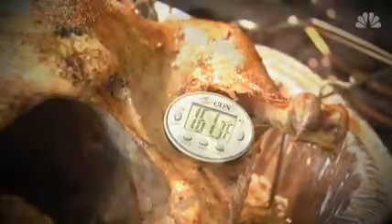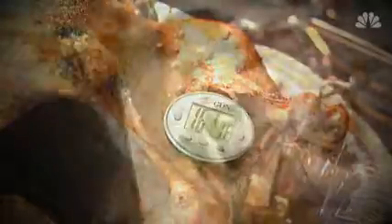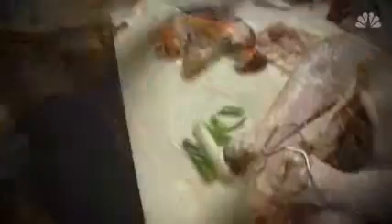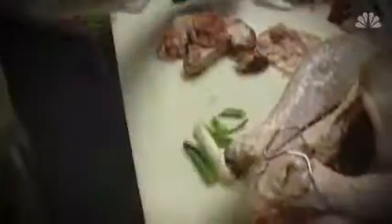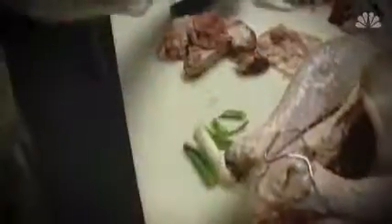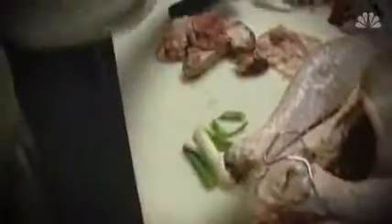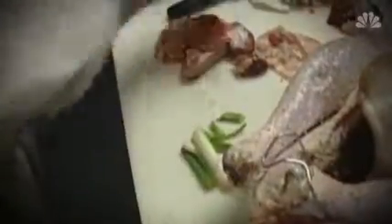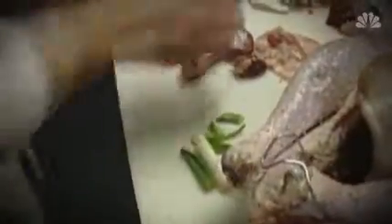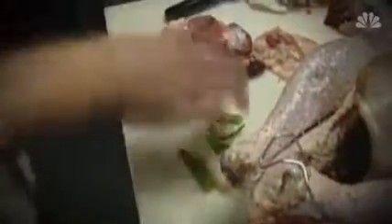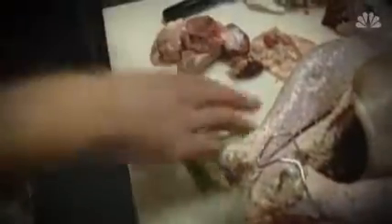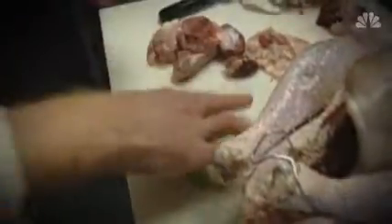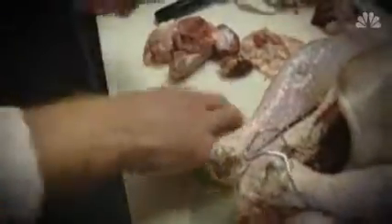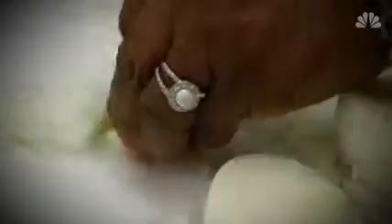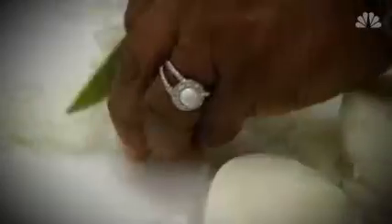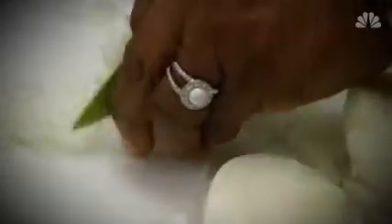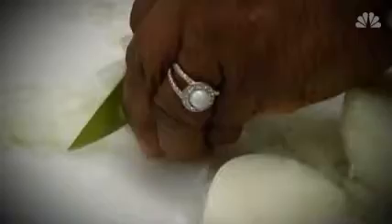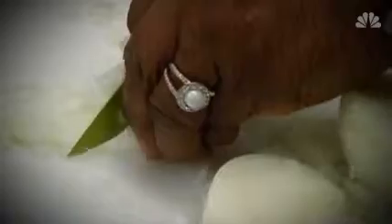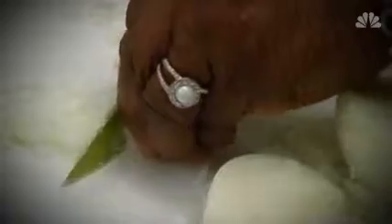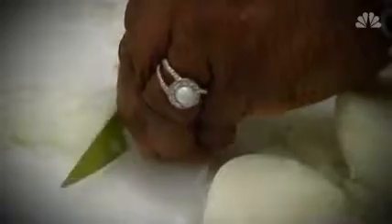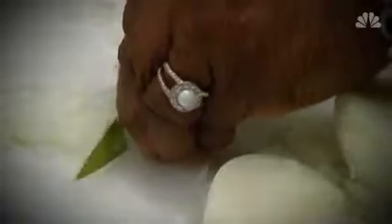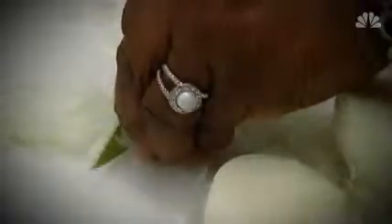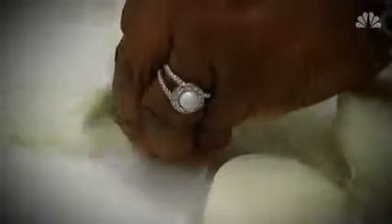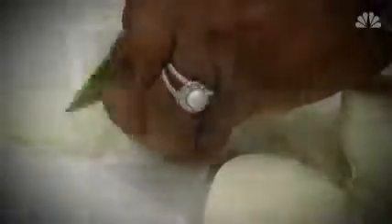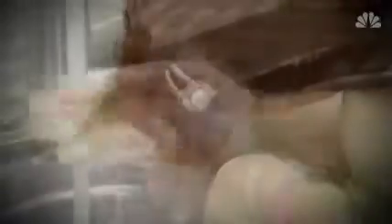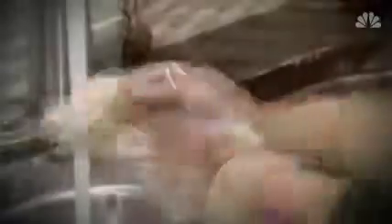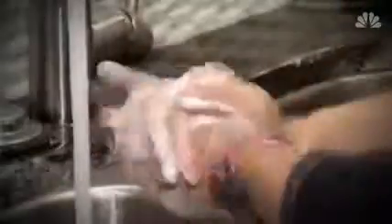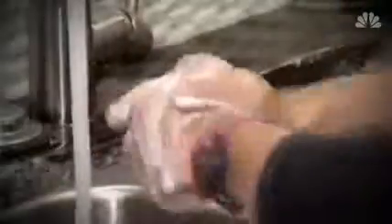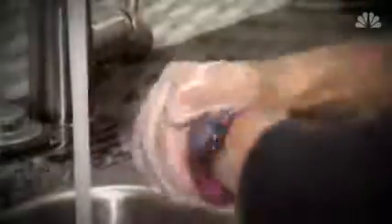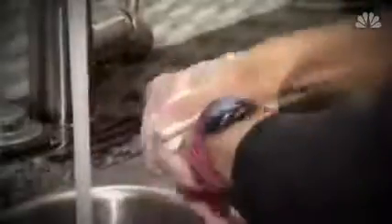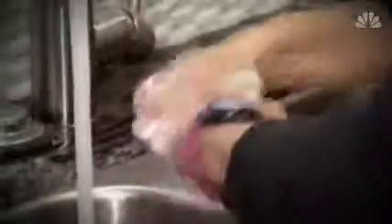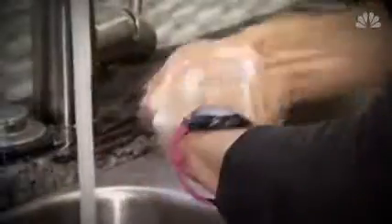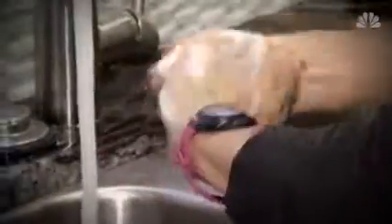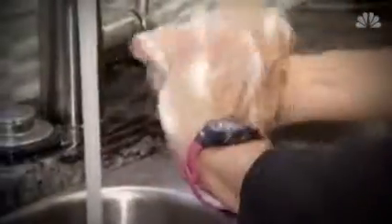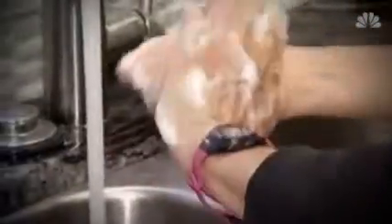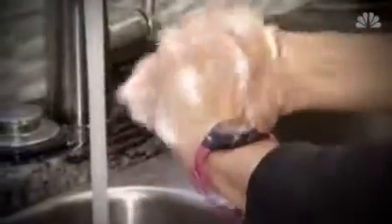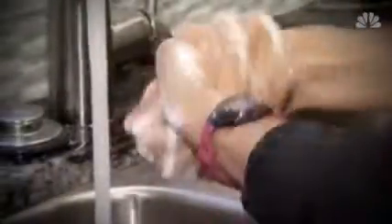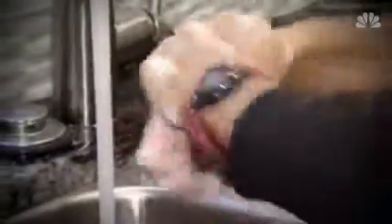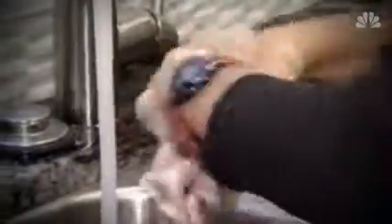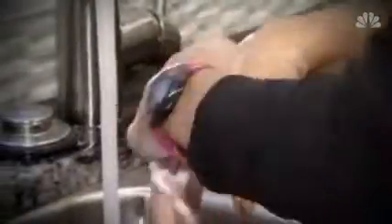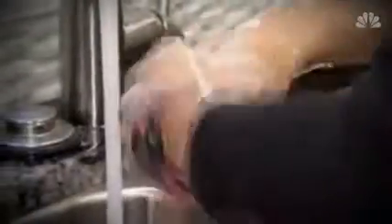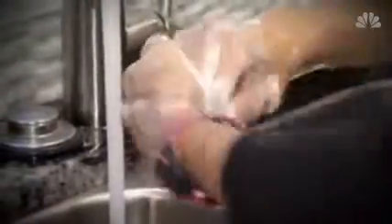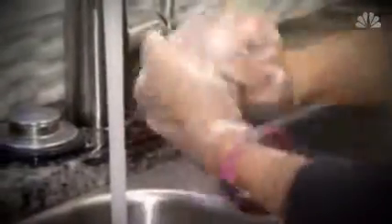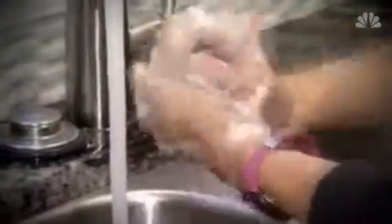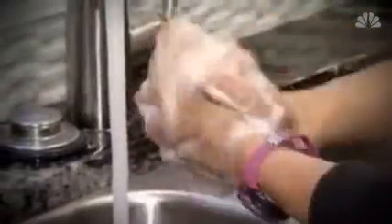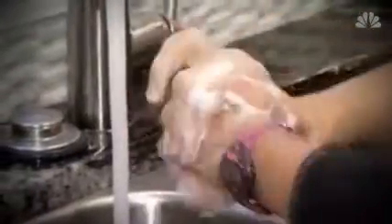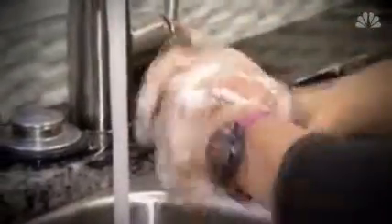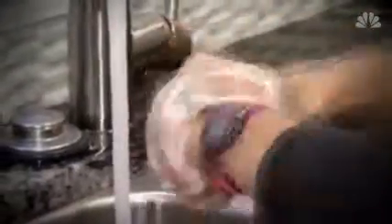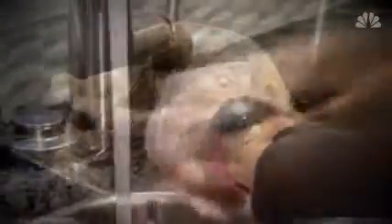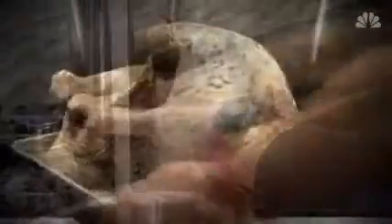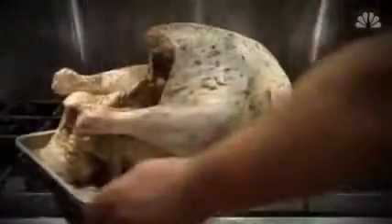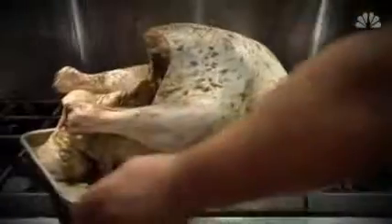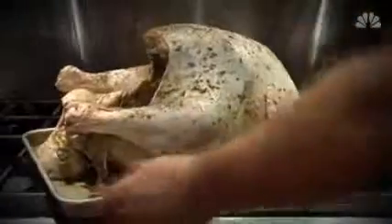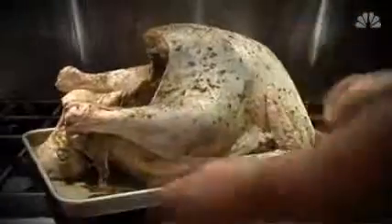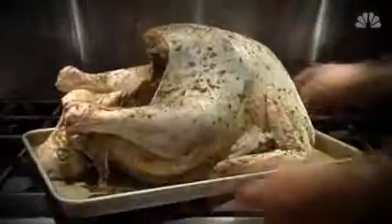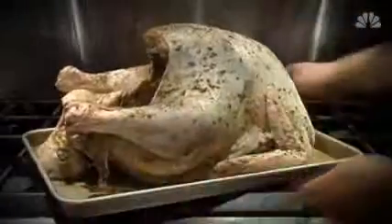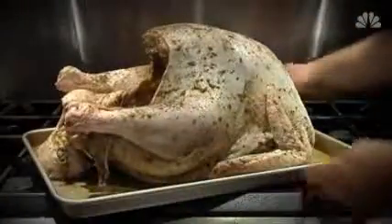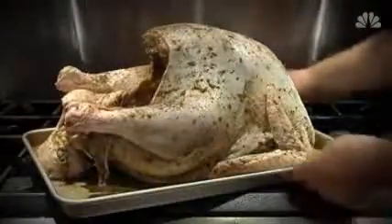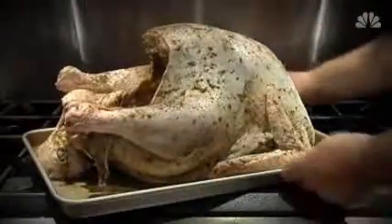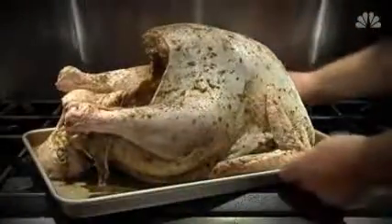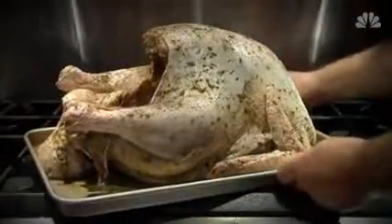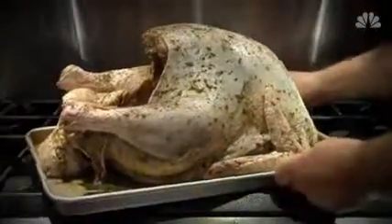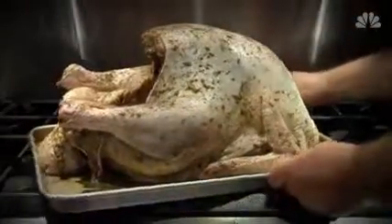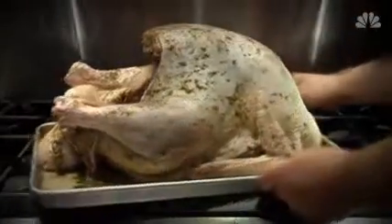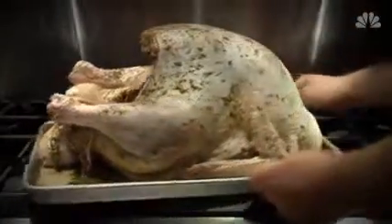Also, experts stress it is important to wash your hands before and after you handle any raw poultry.